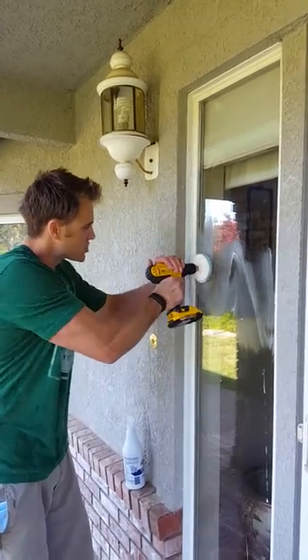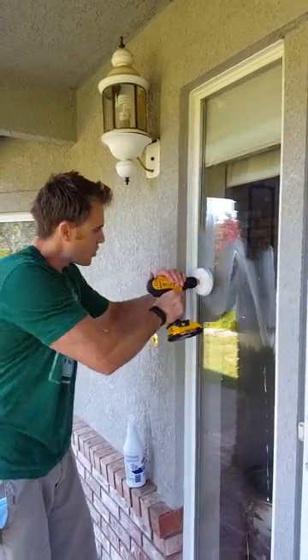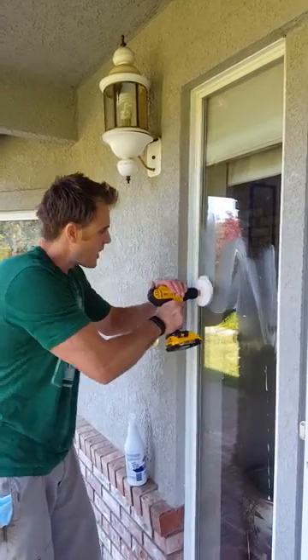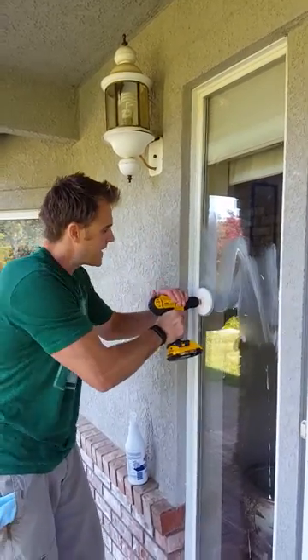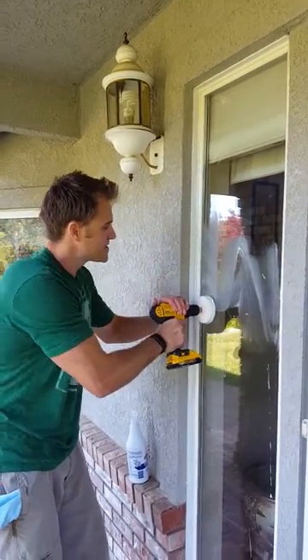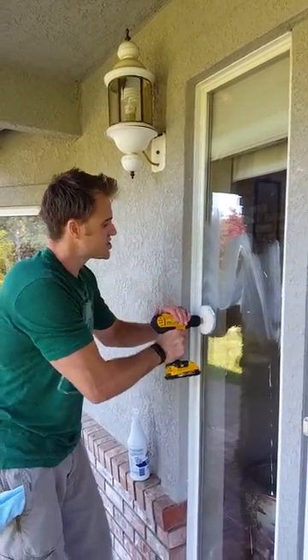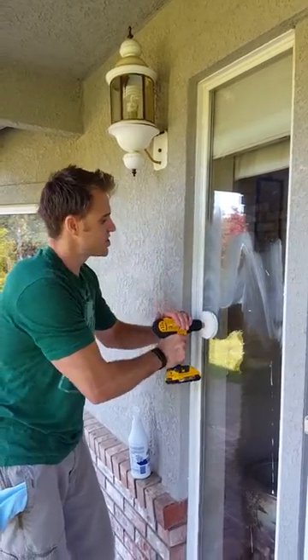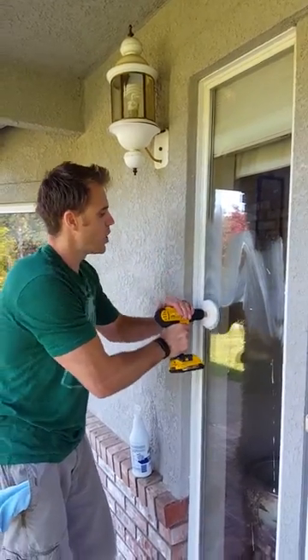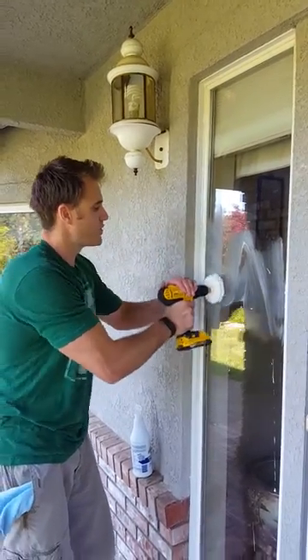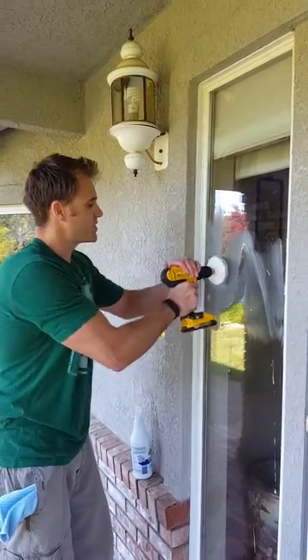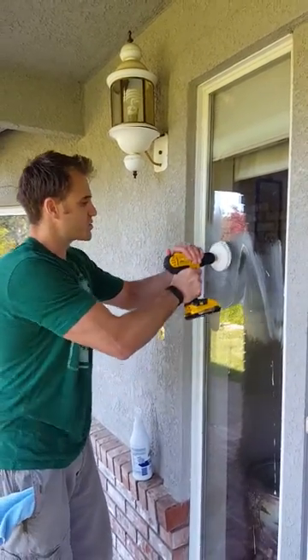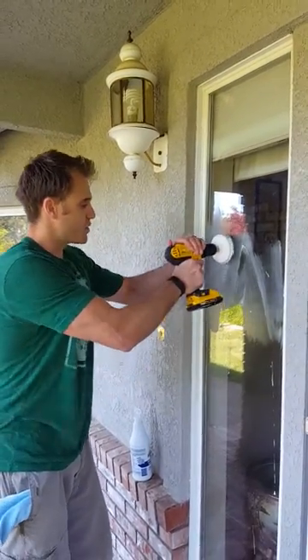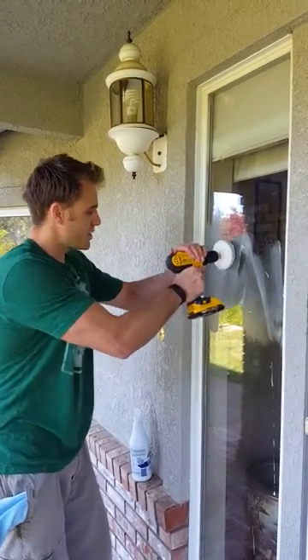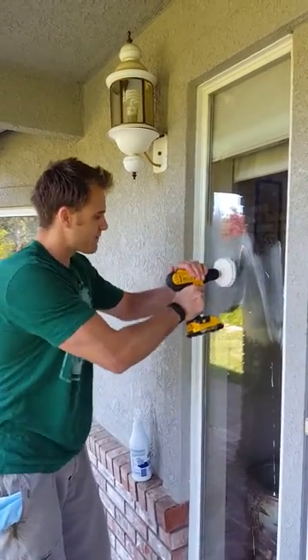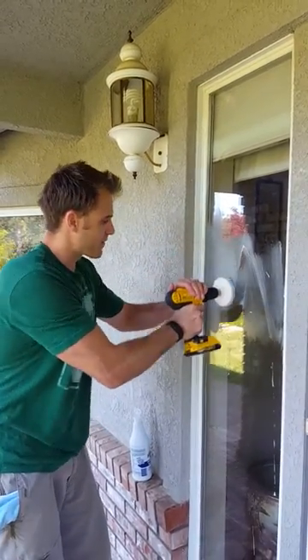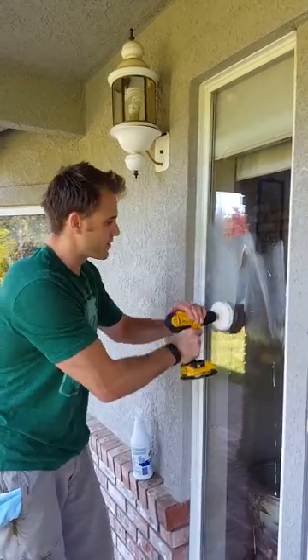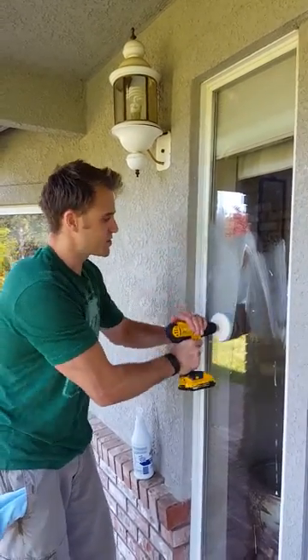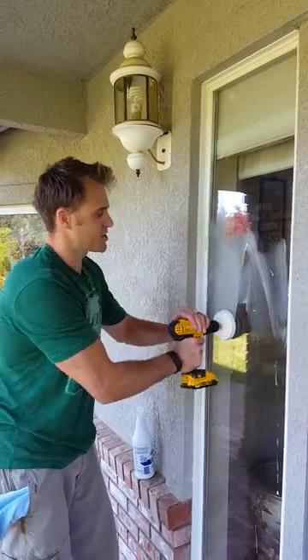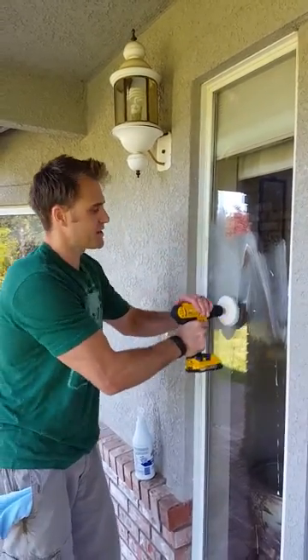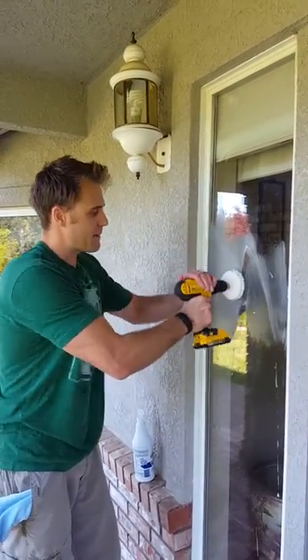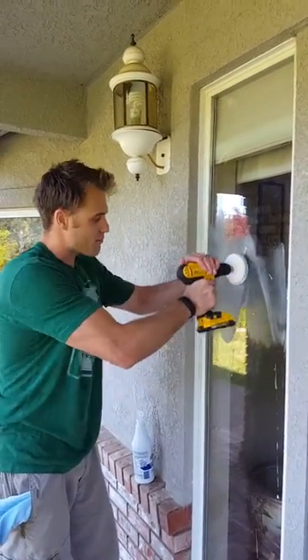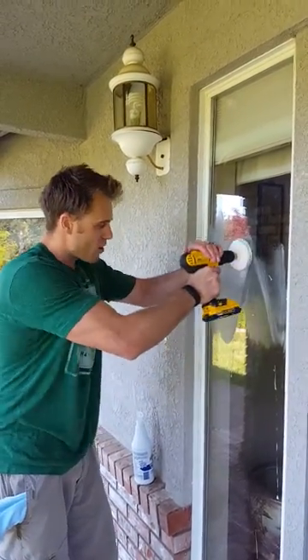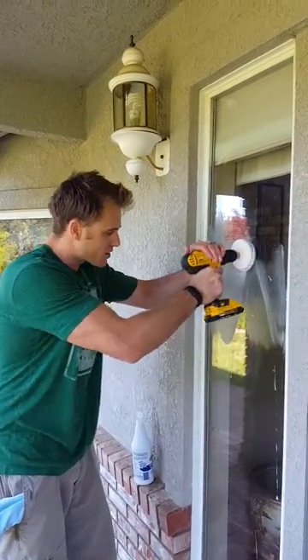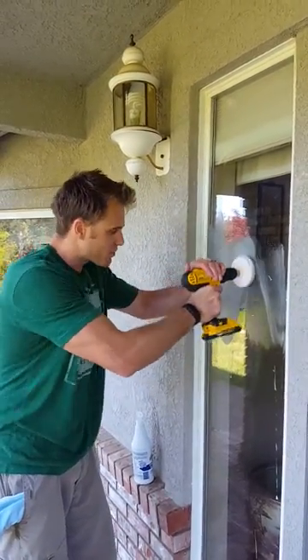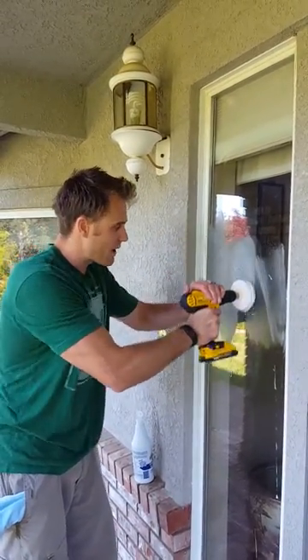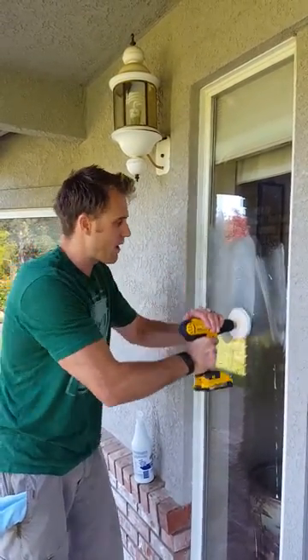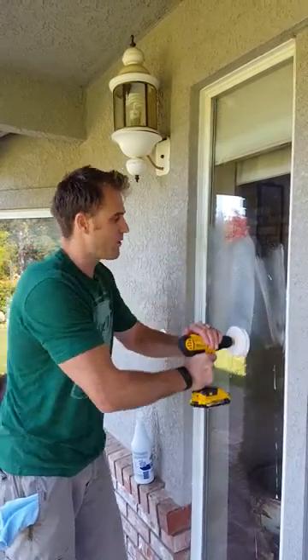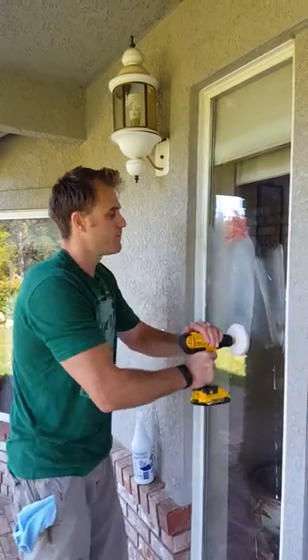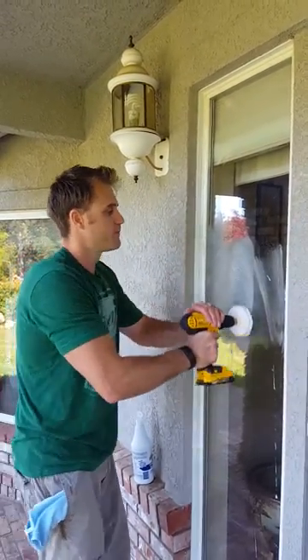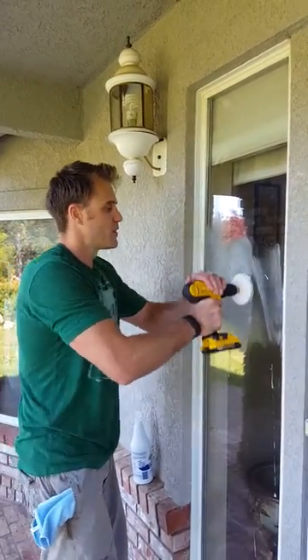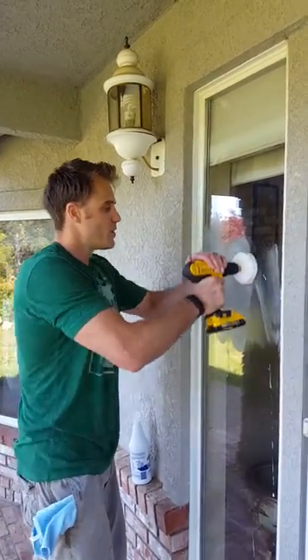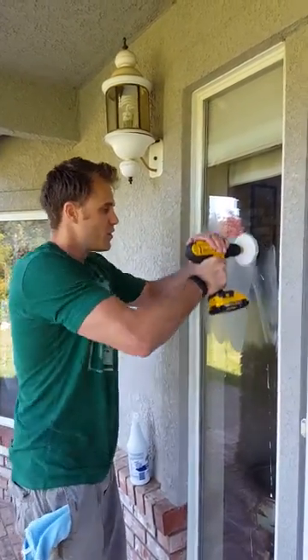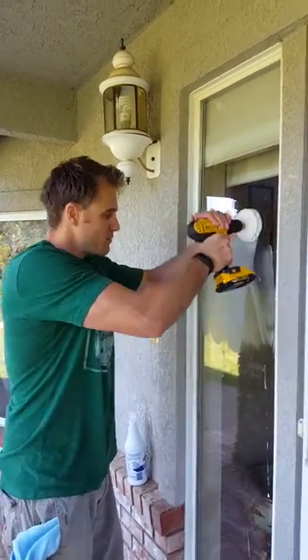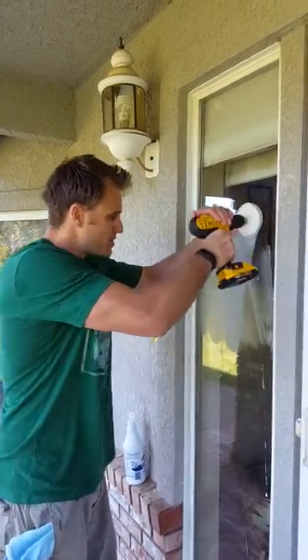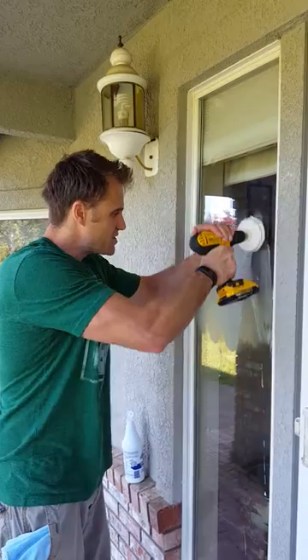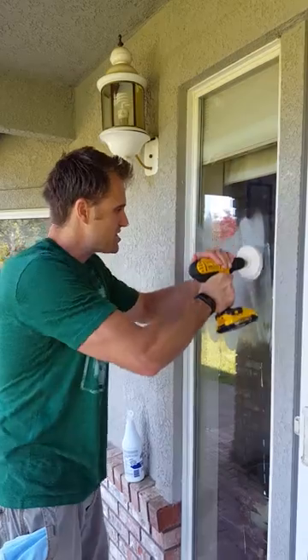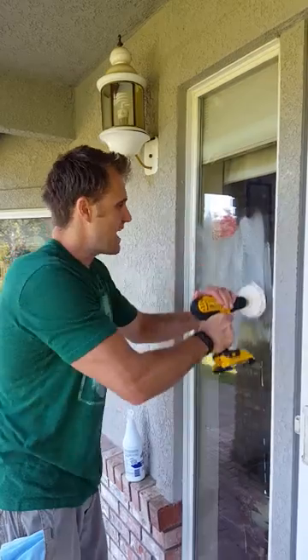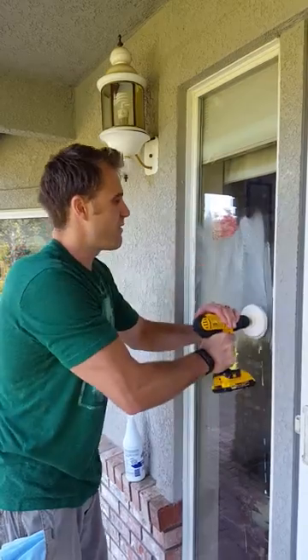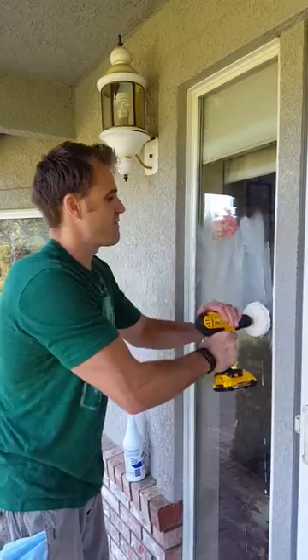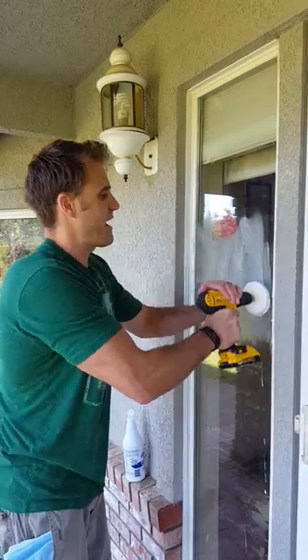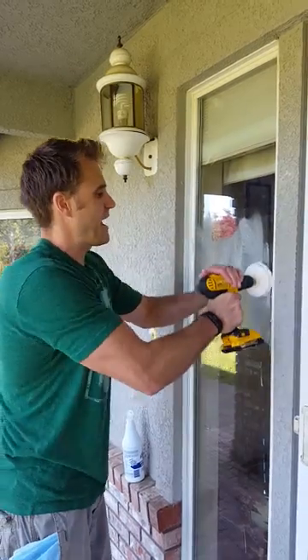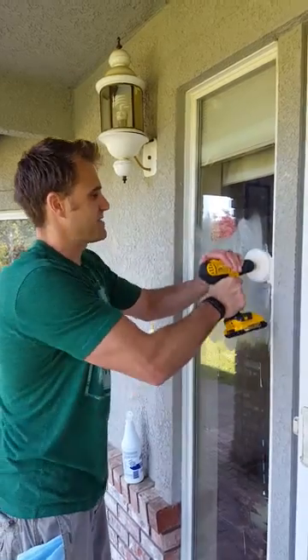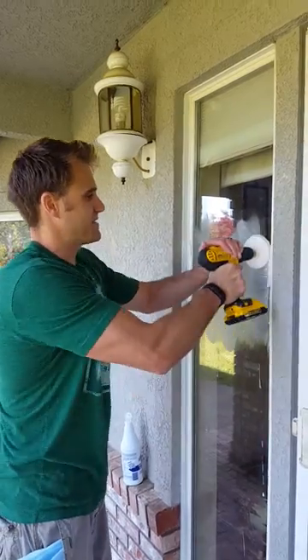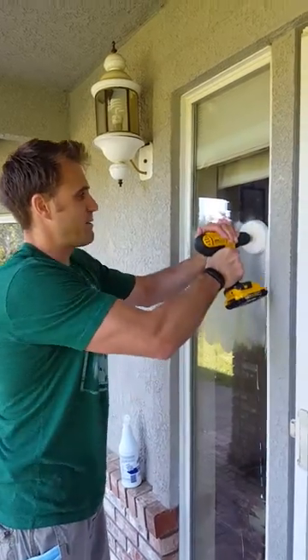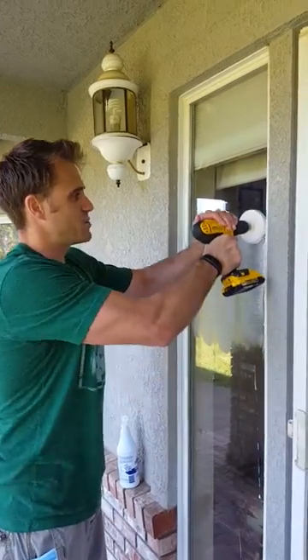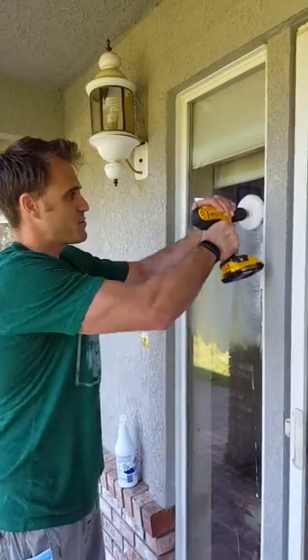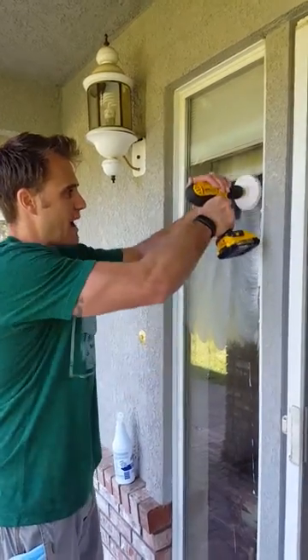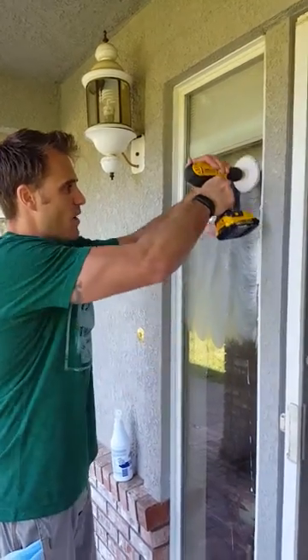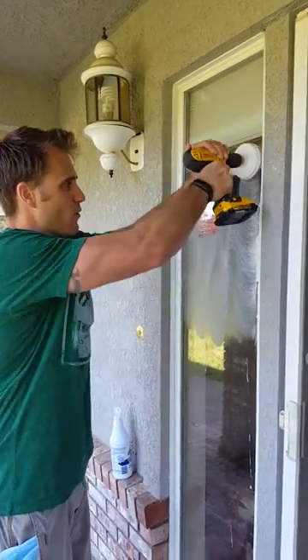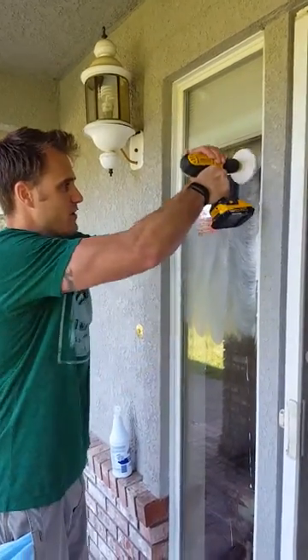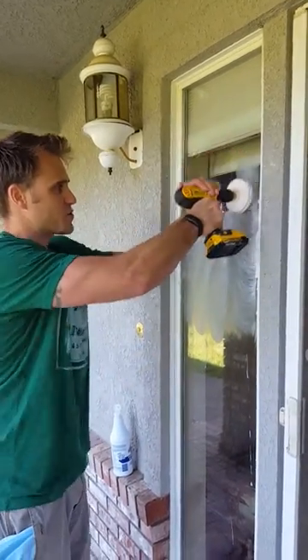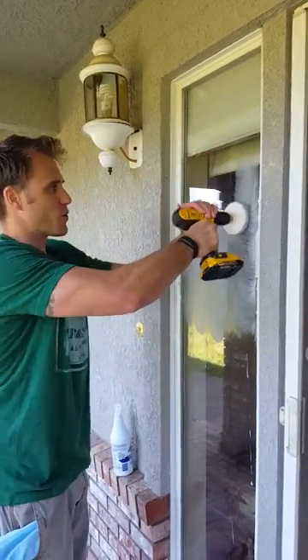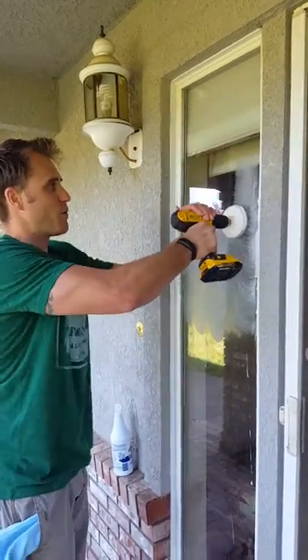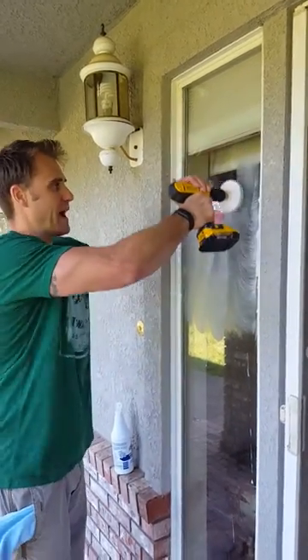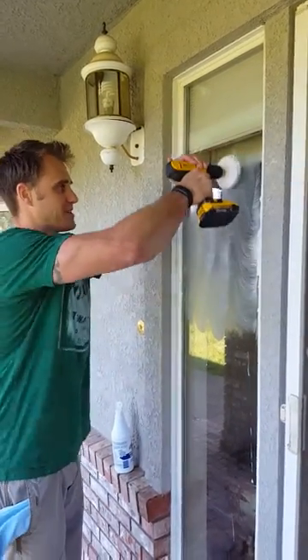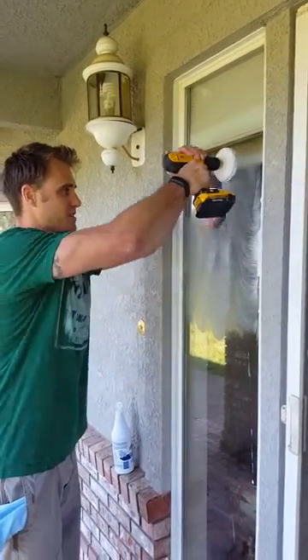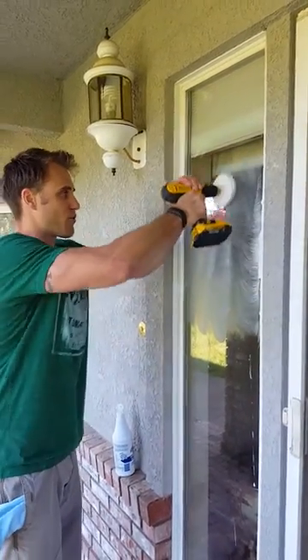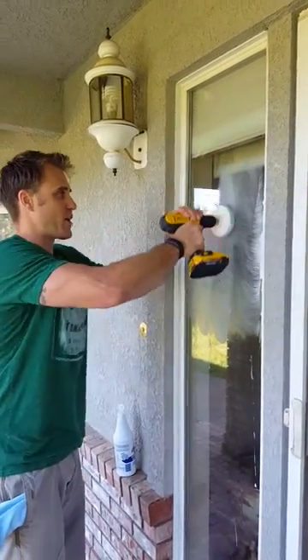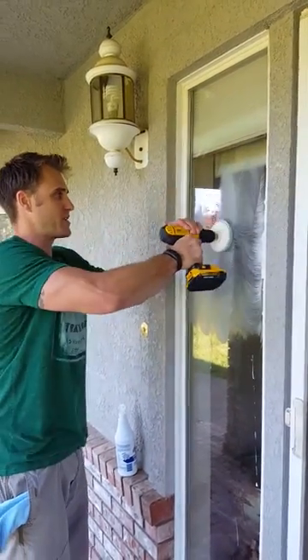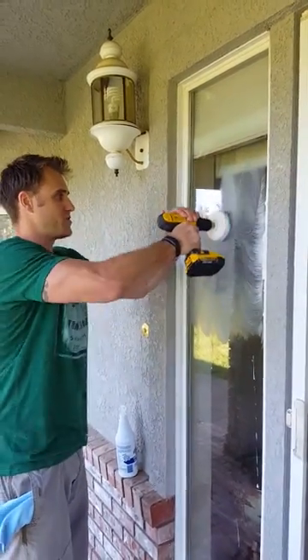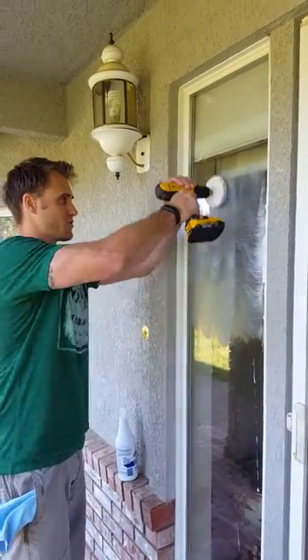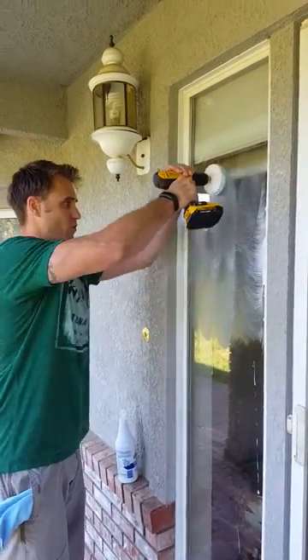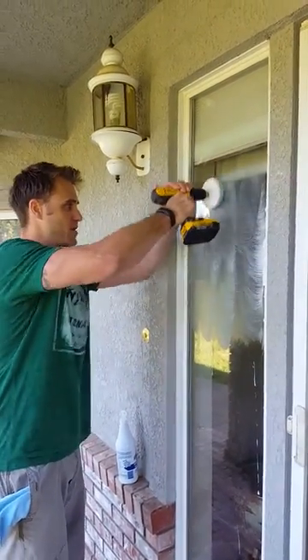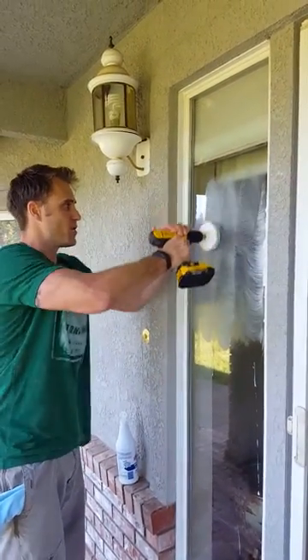Just go nice and slow with the drill at first, get that product around. You can see how fast and how much power these drill pads can bring to your window when you're cleaning.